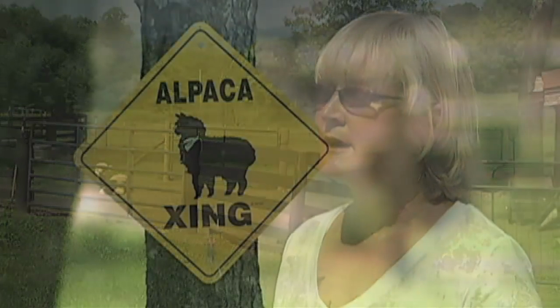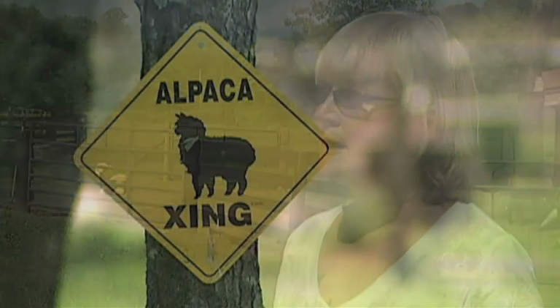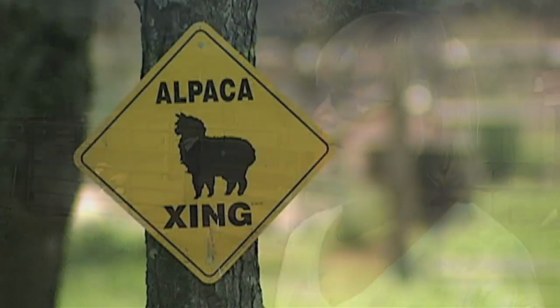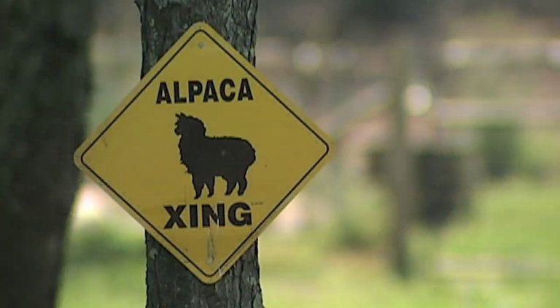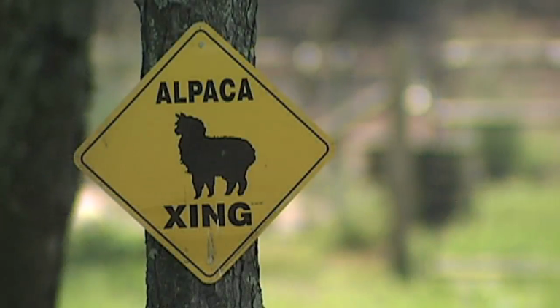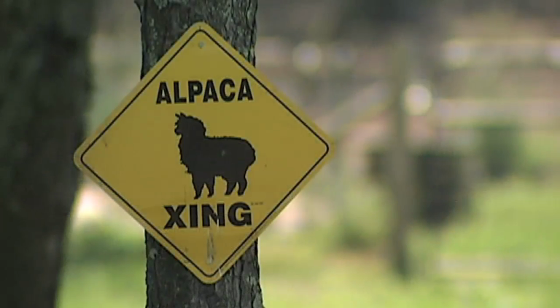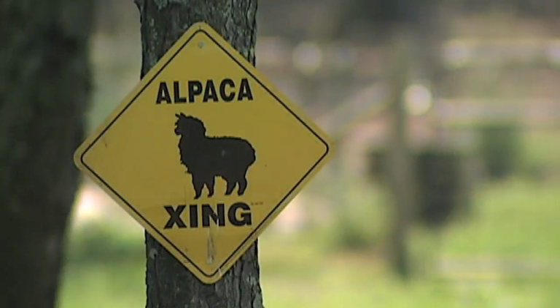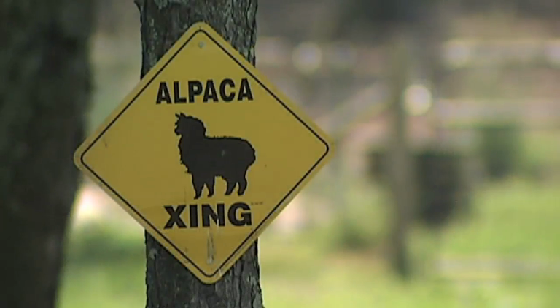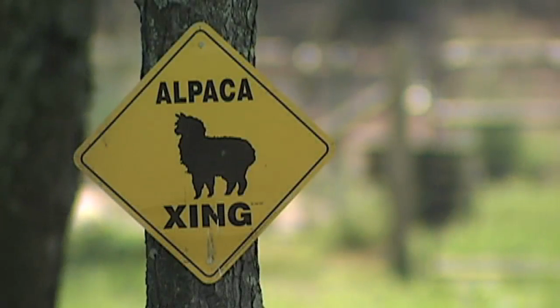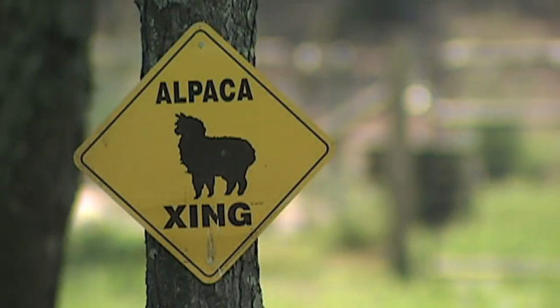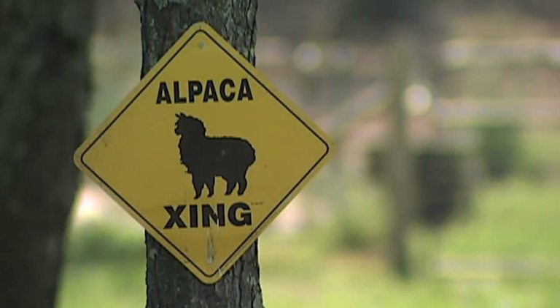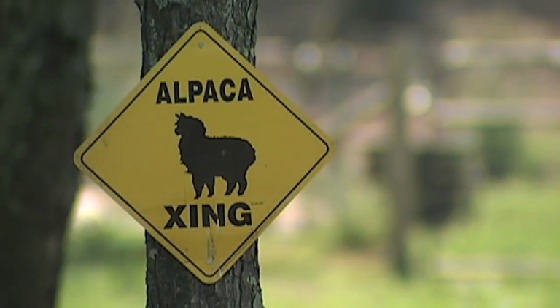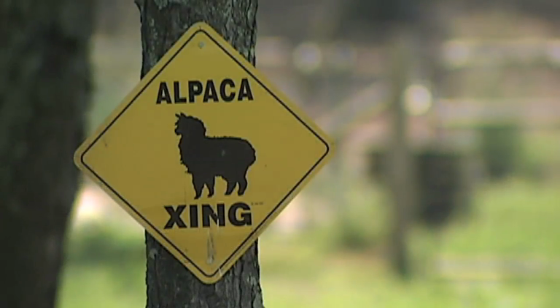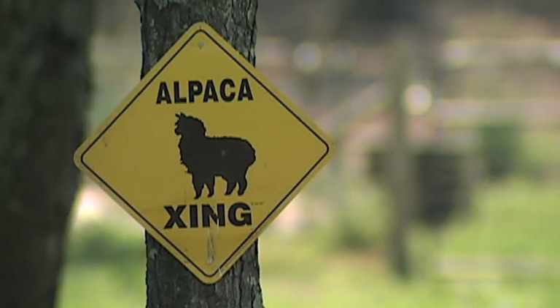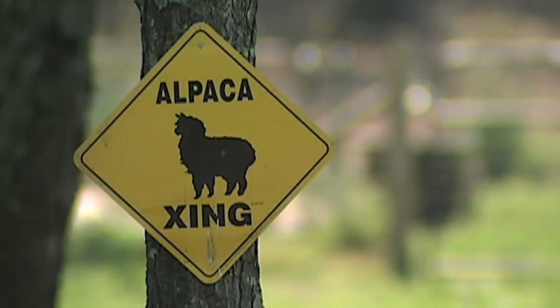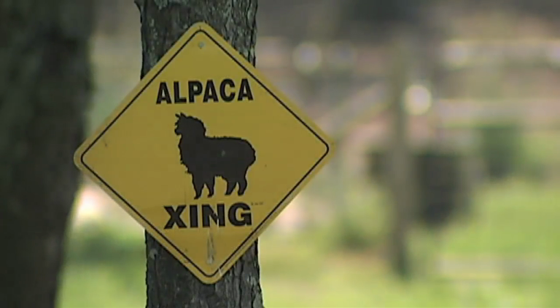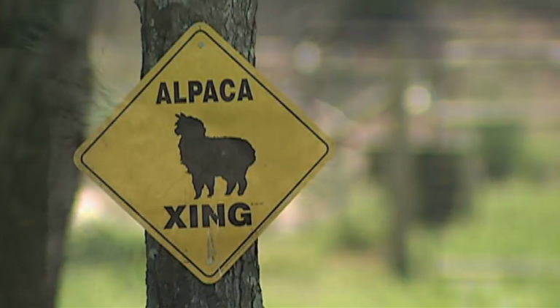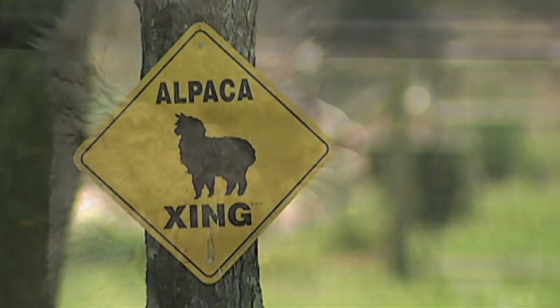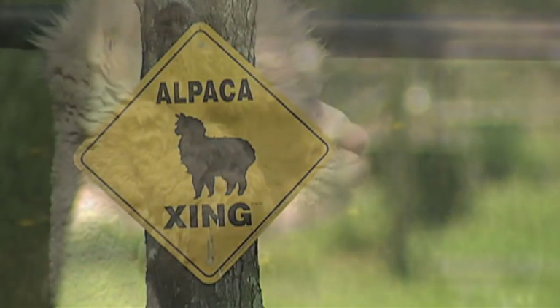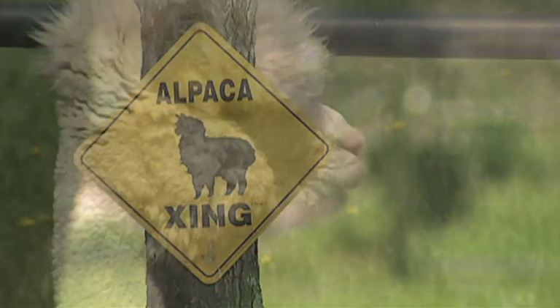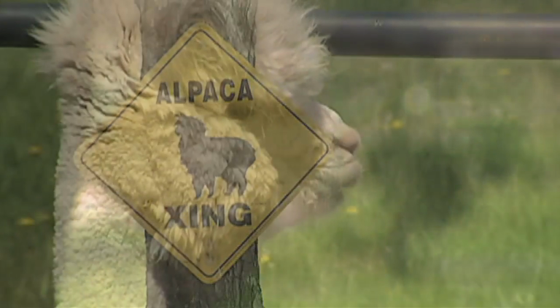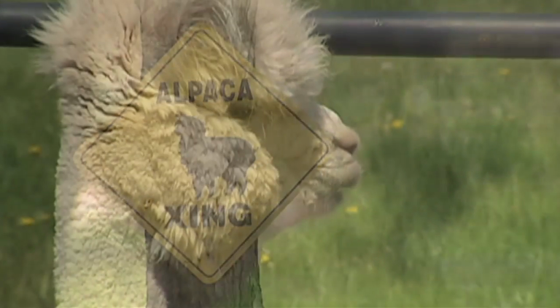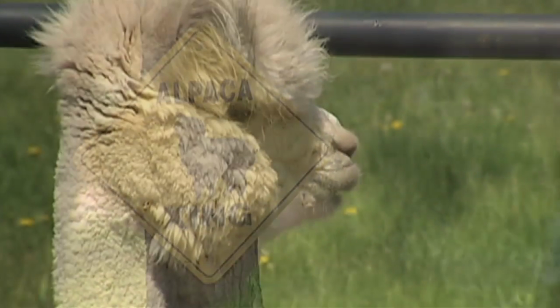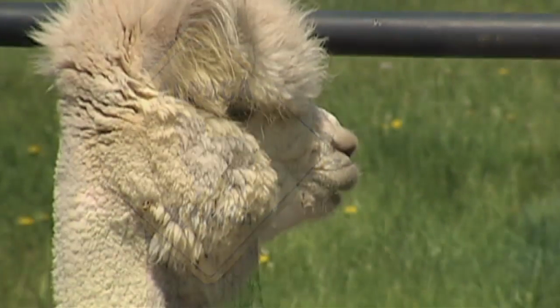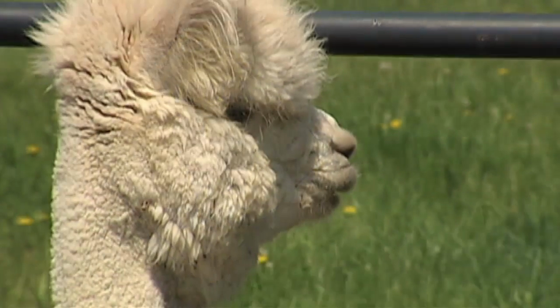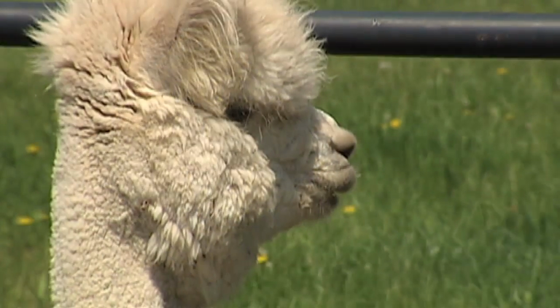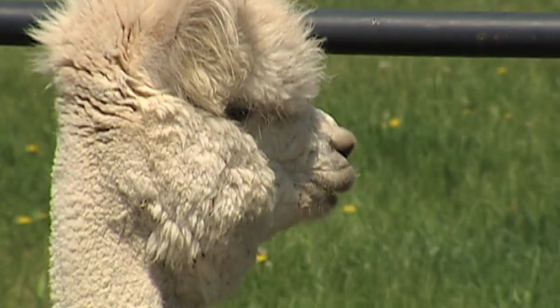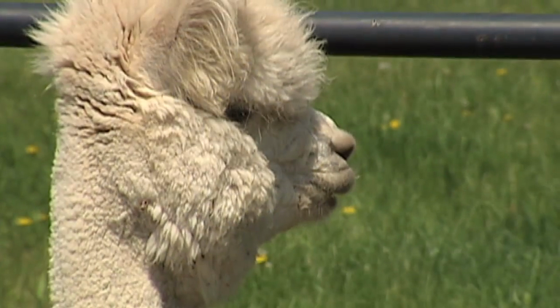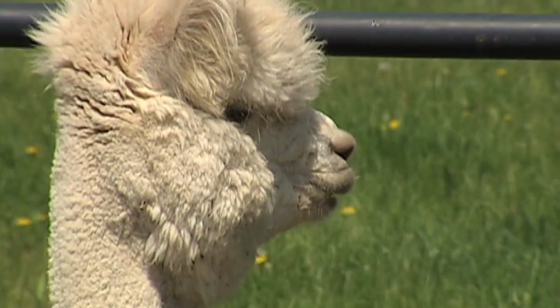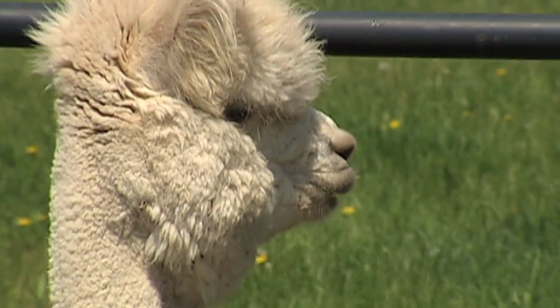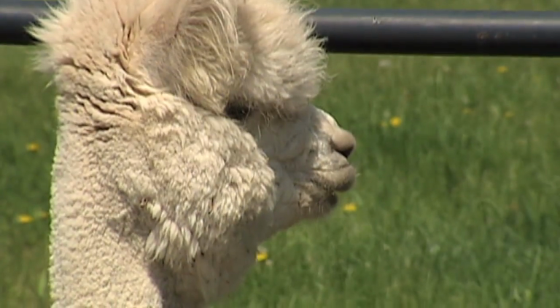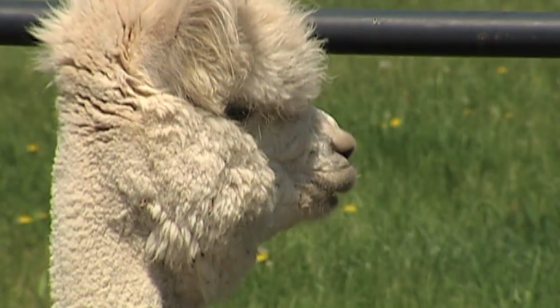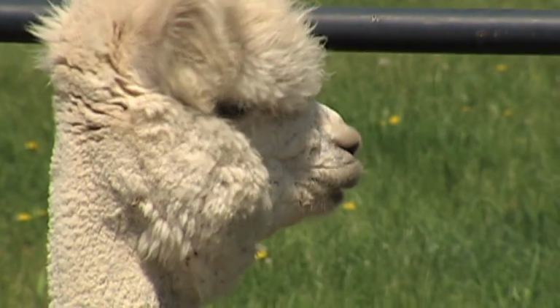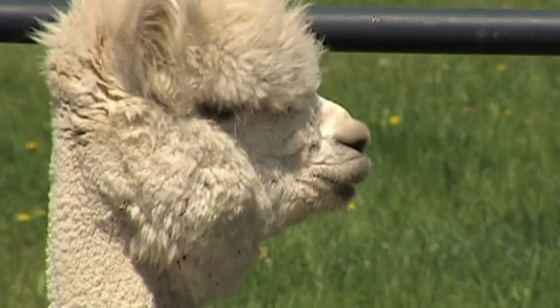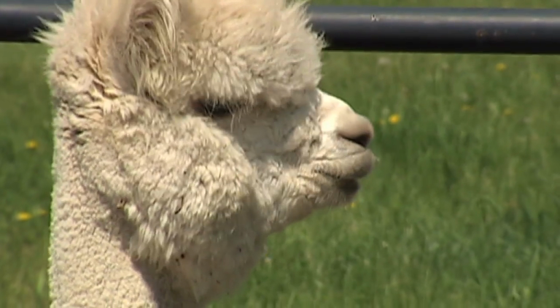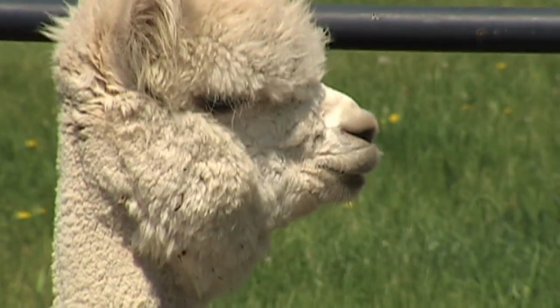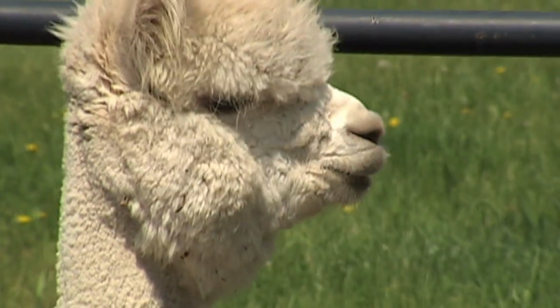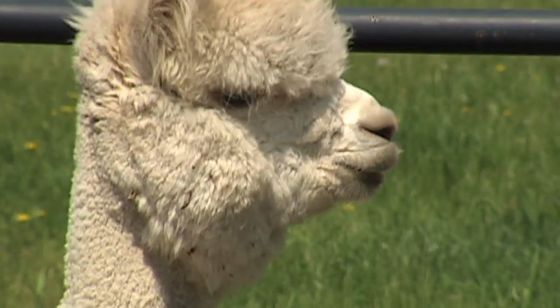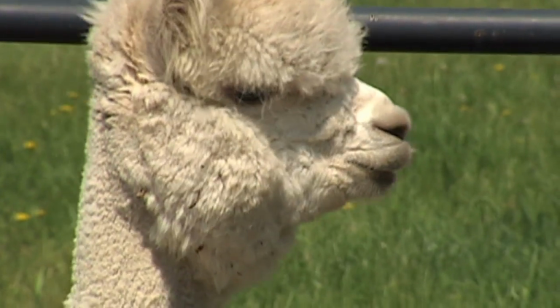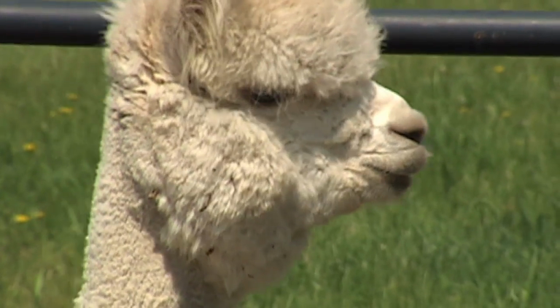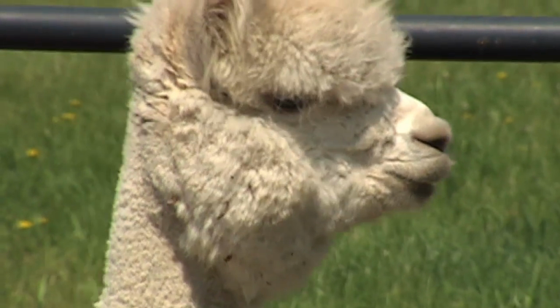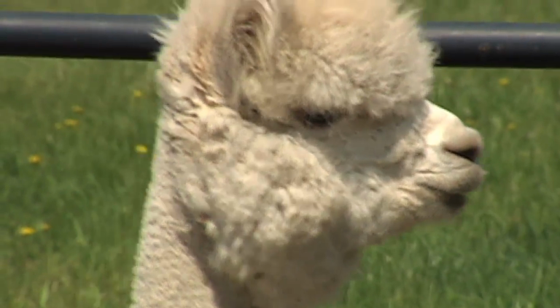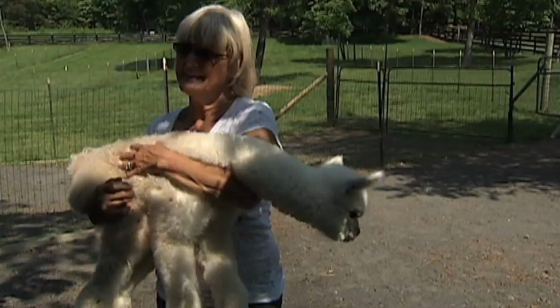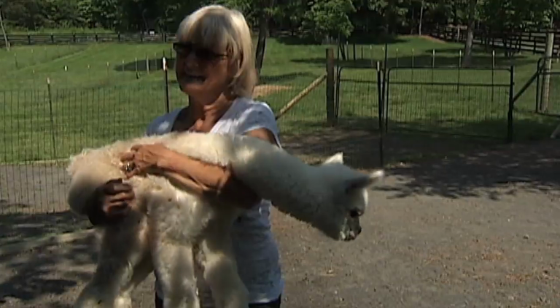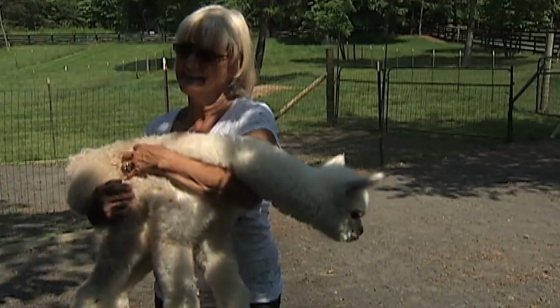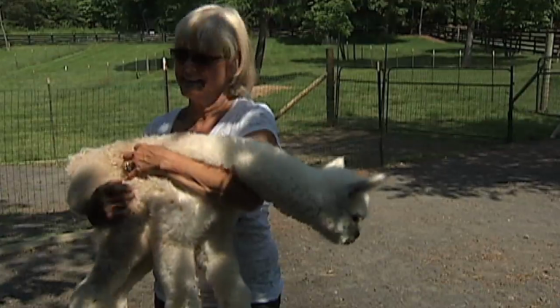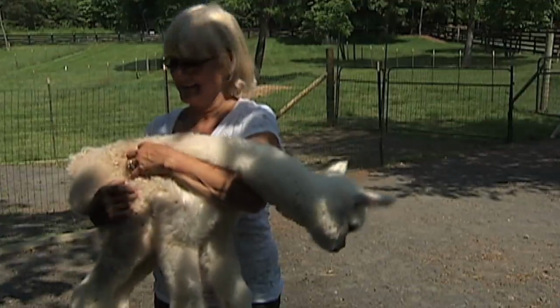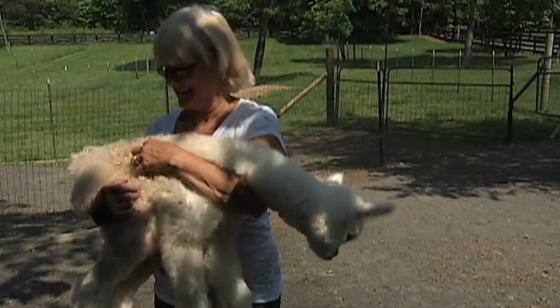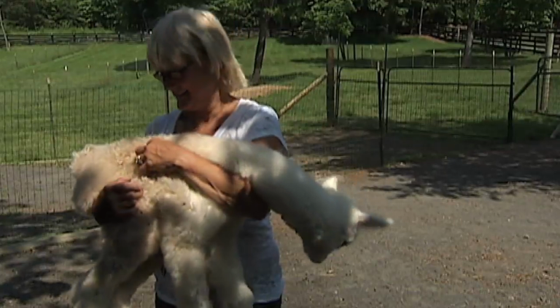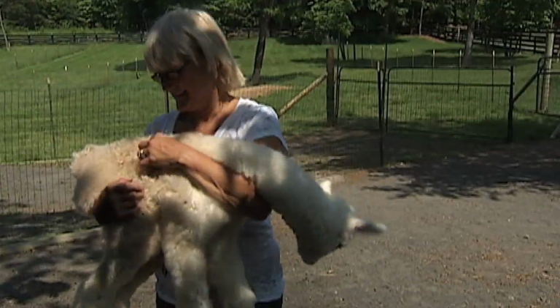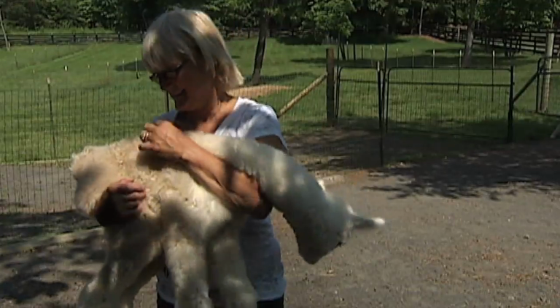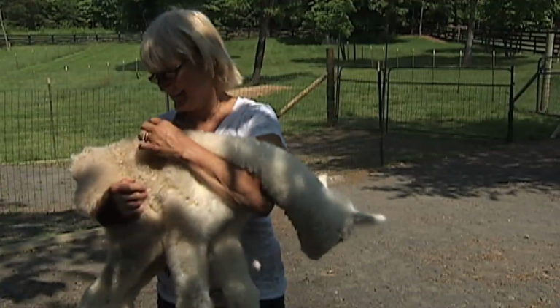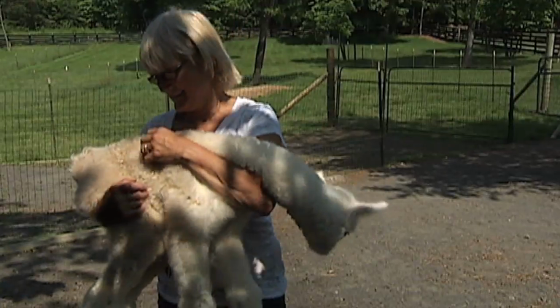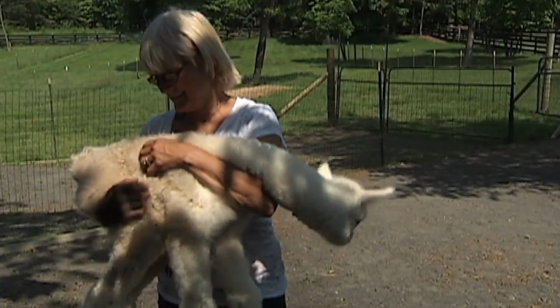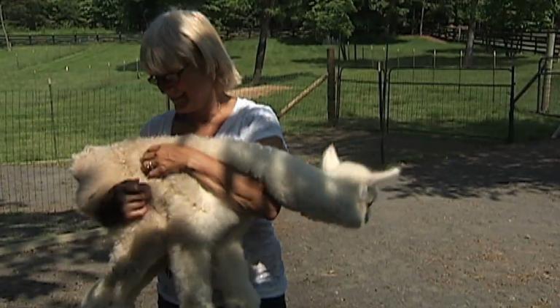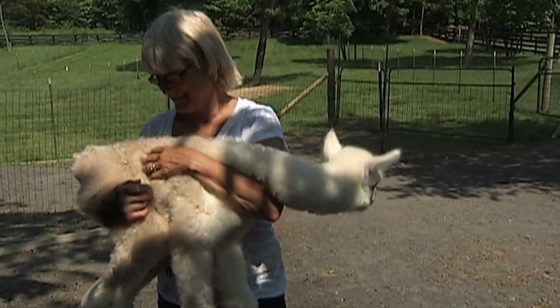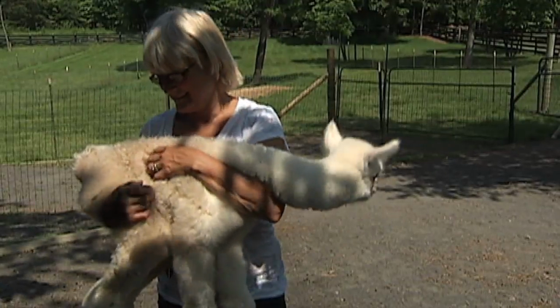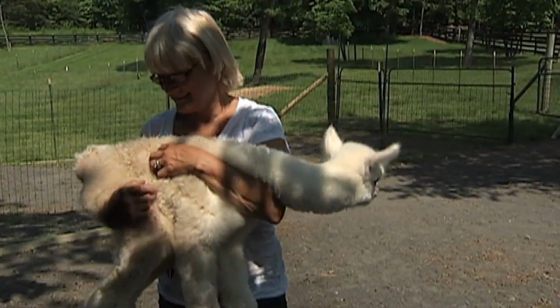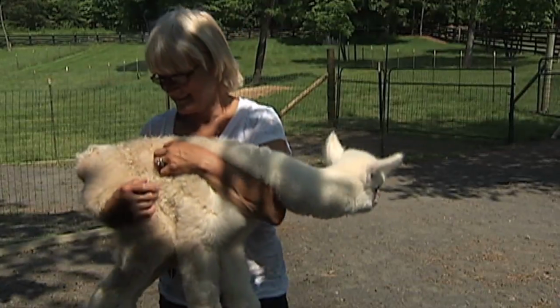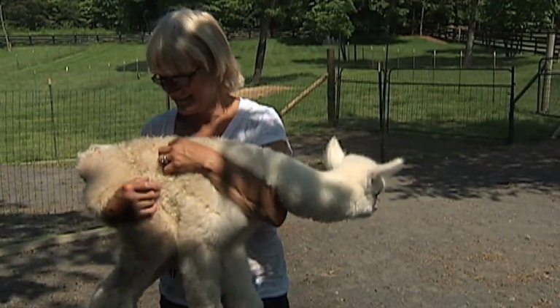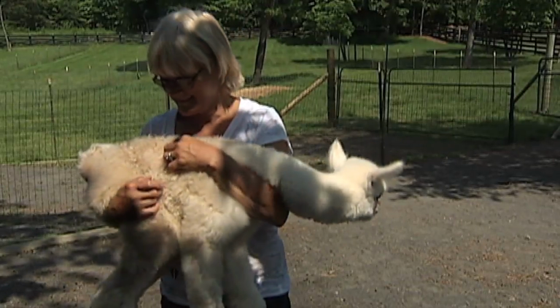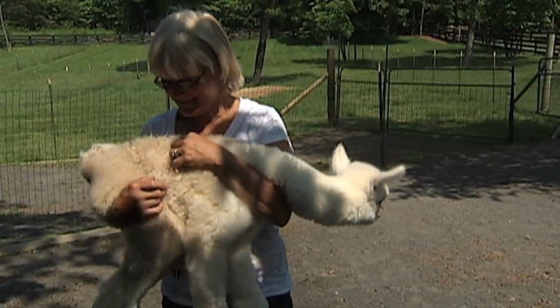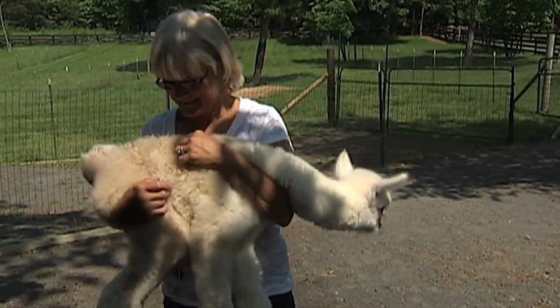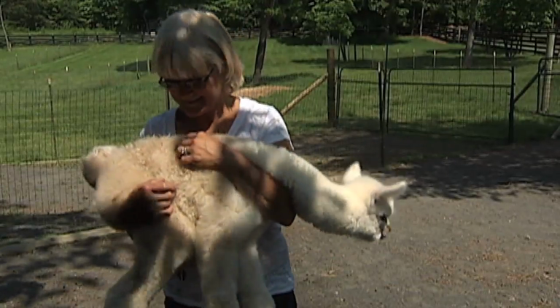Up until then the Peruvians did not let alpacas leave their country because it was like their national treasure. Reynolds says she has 92 alpacas on the farm. A portion of them are part of the Reynolds herd and the rest are boarders.